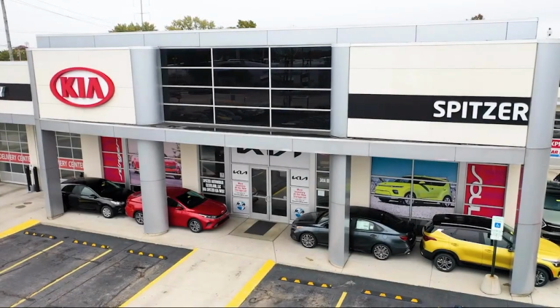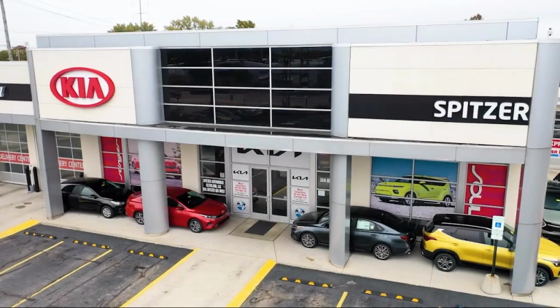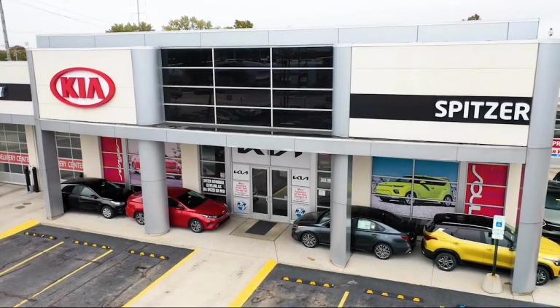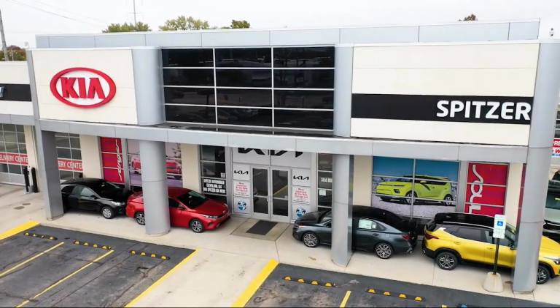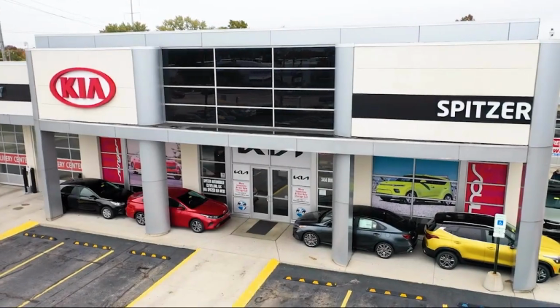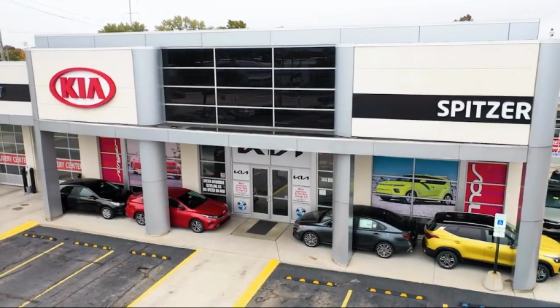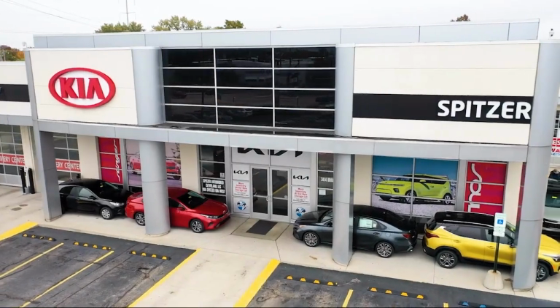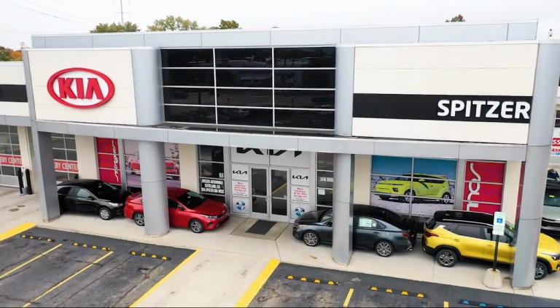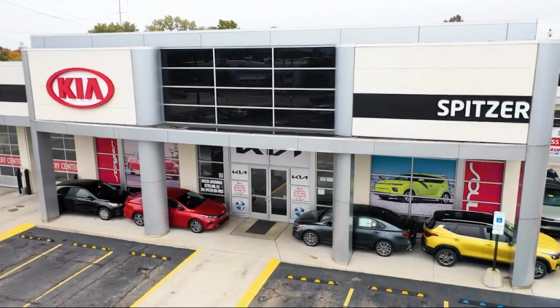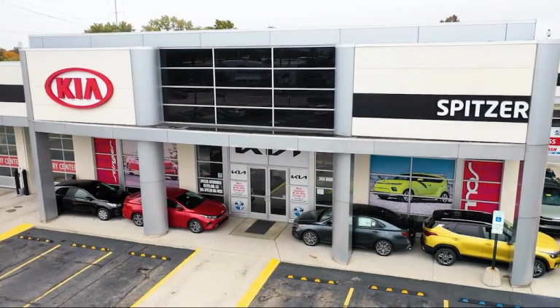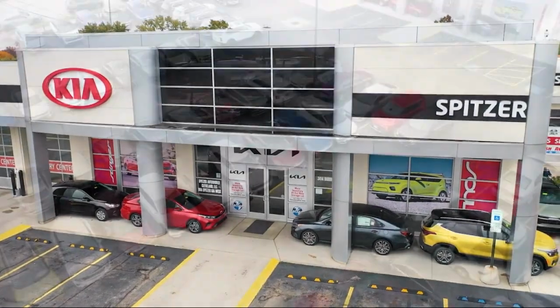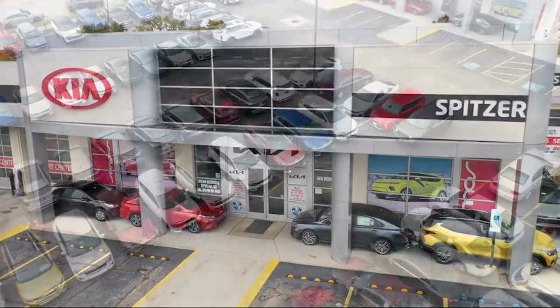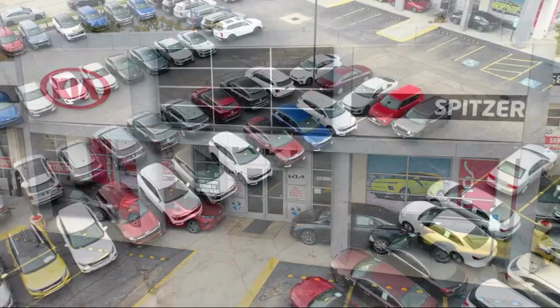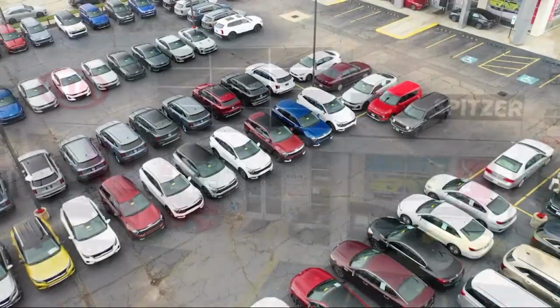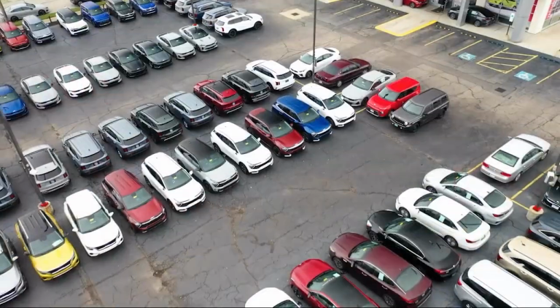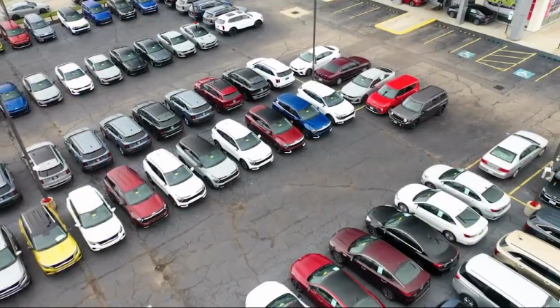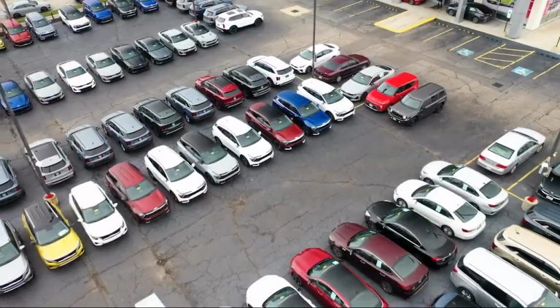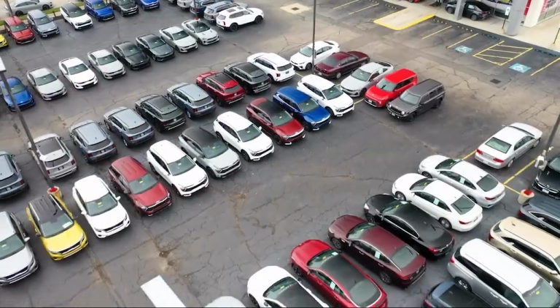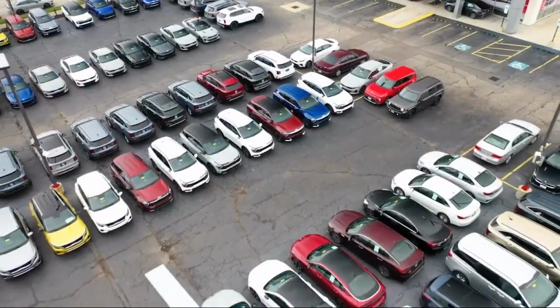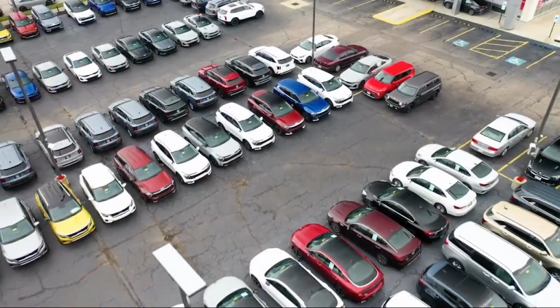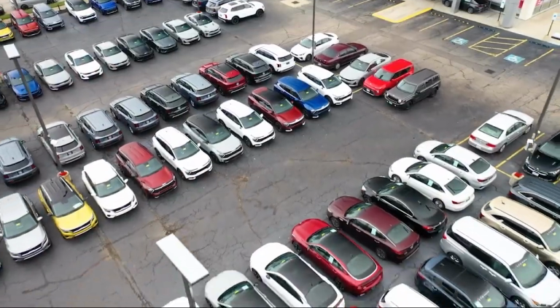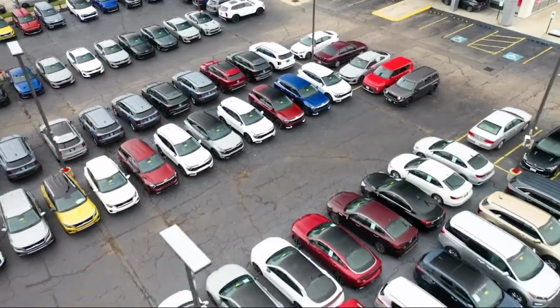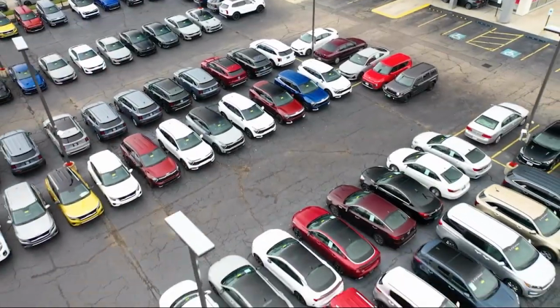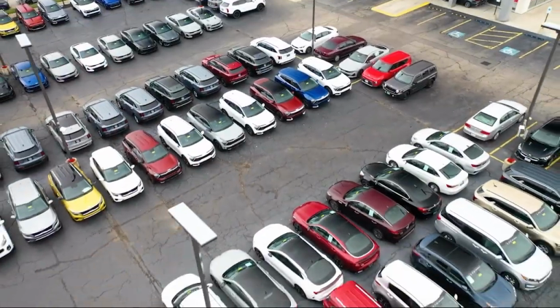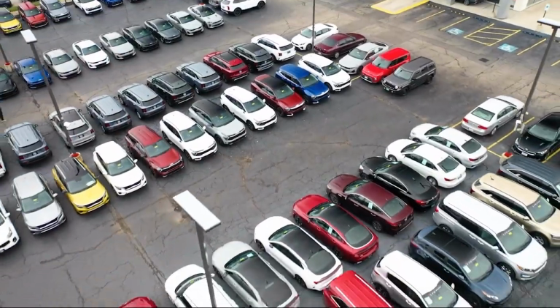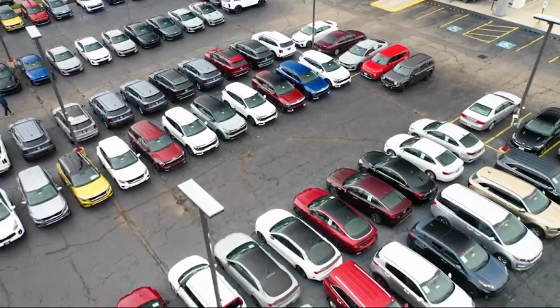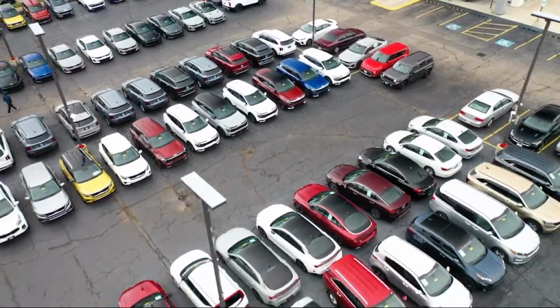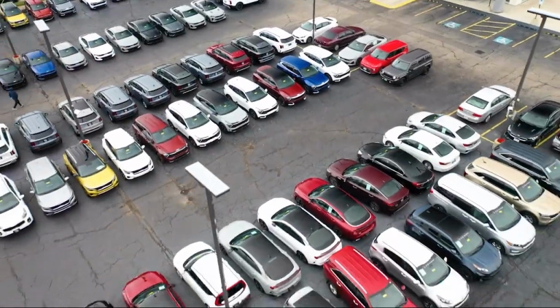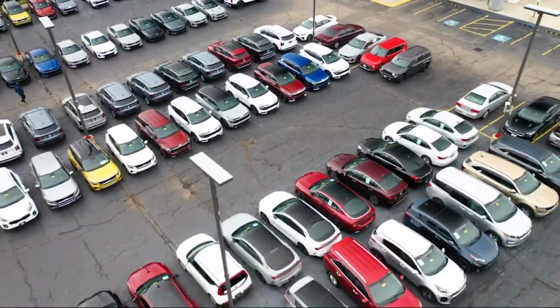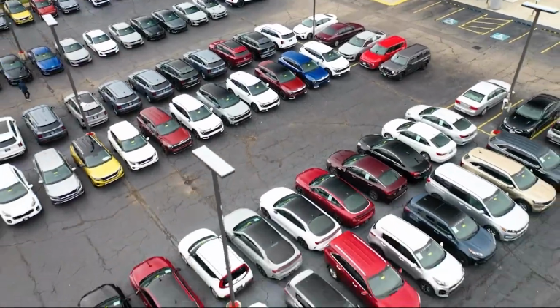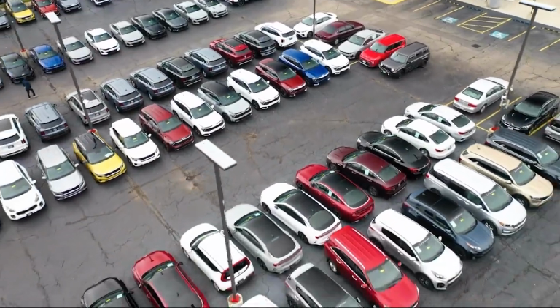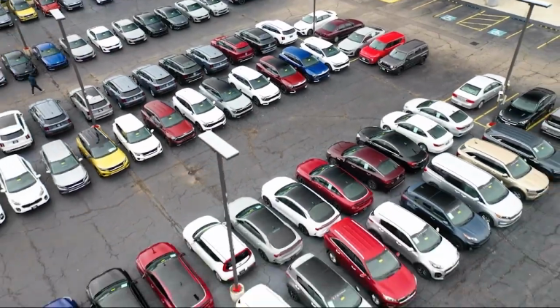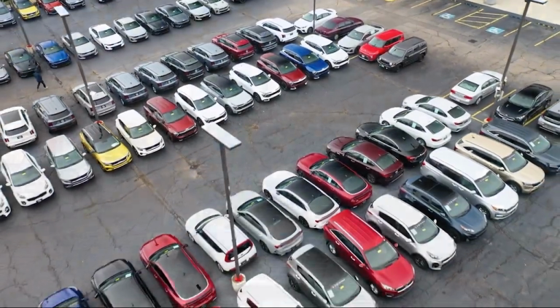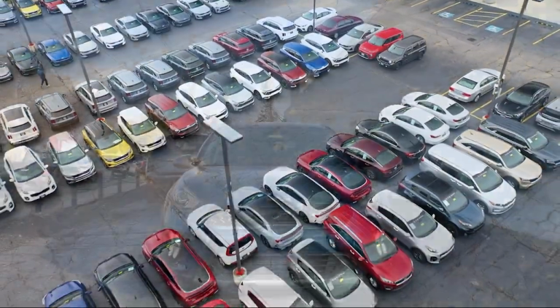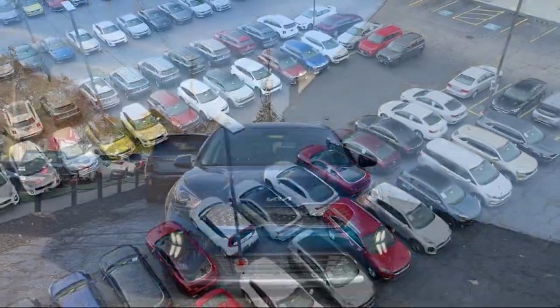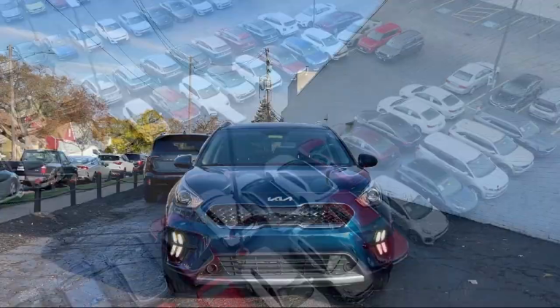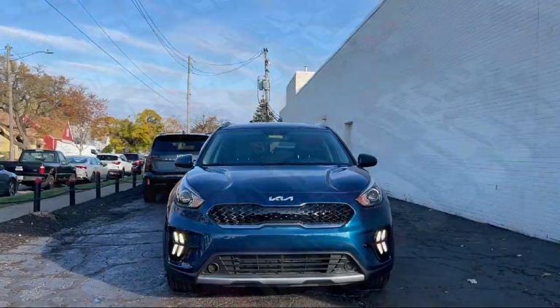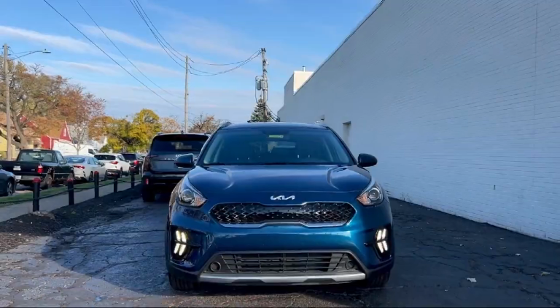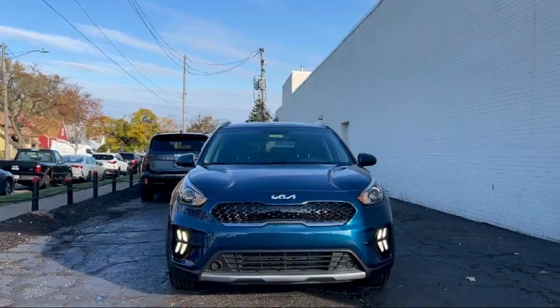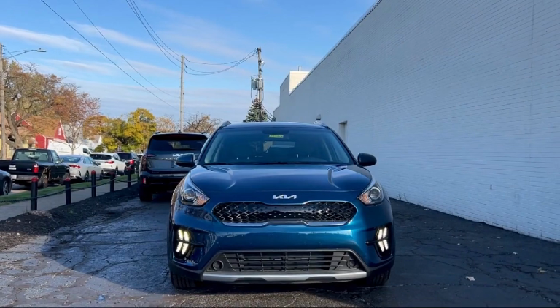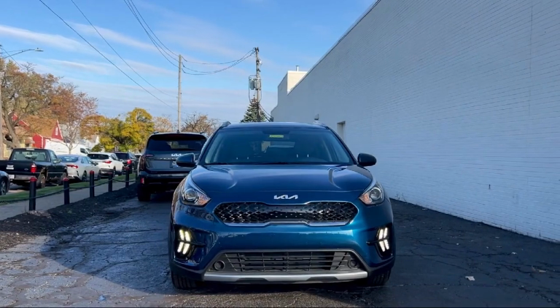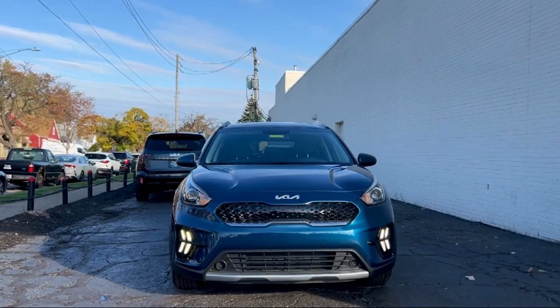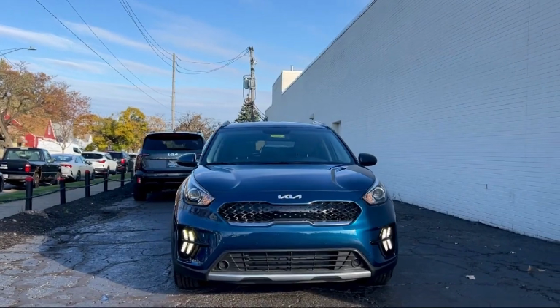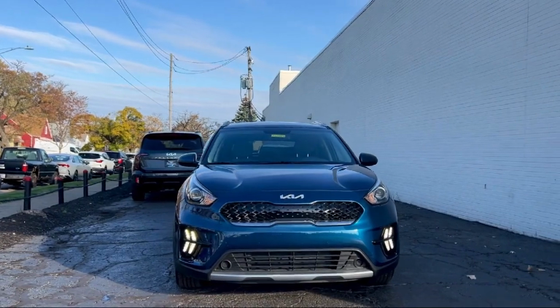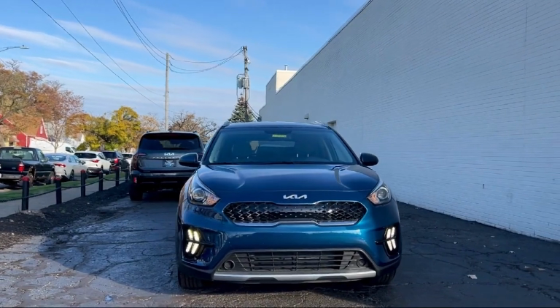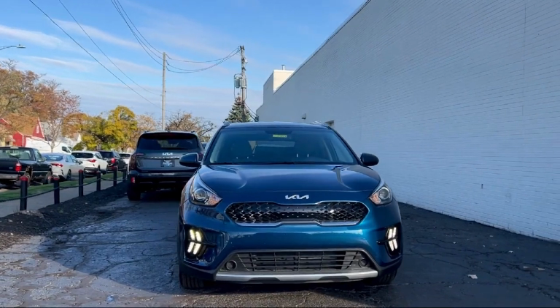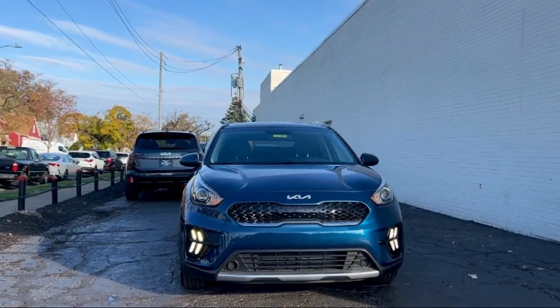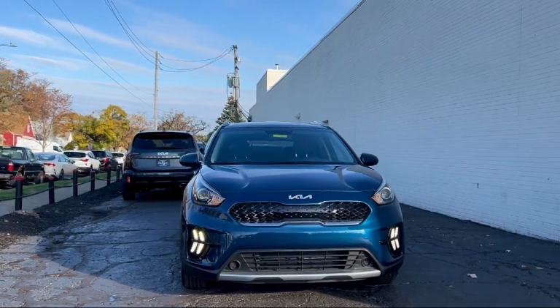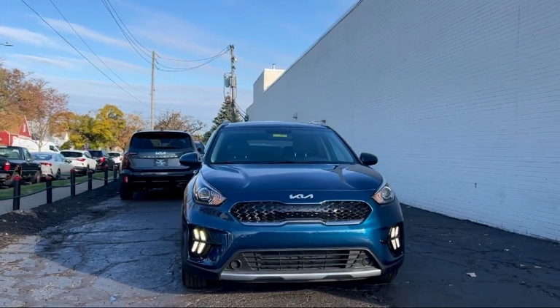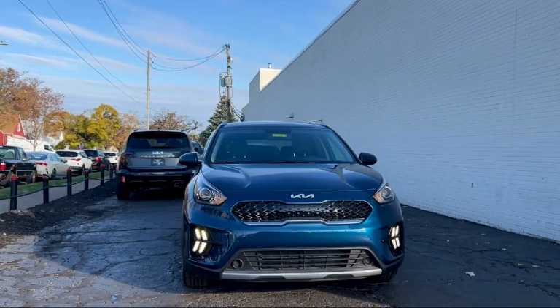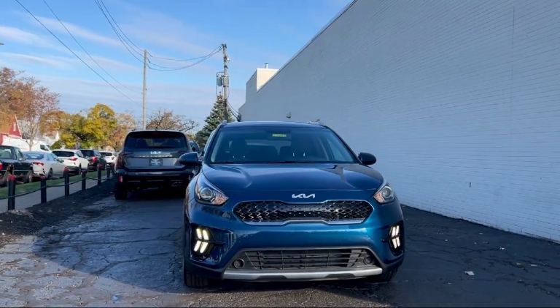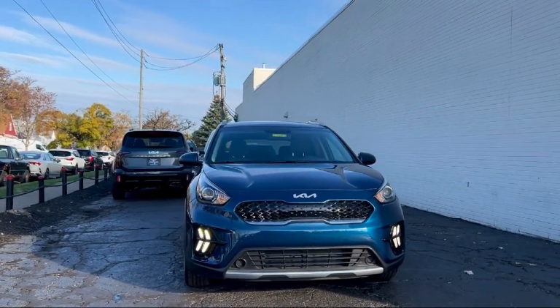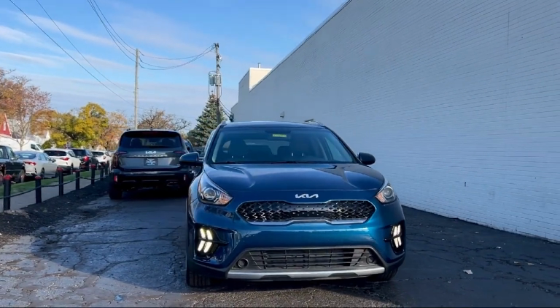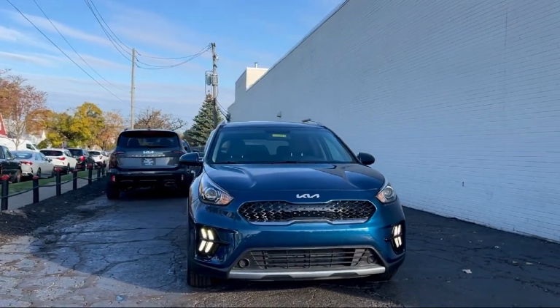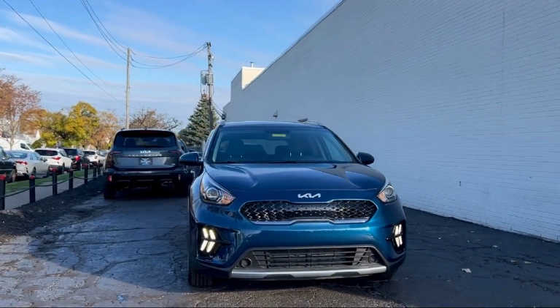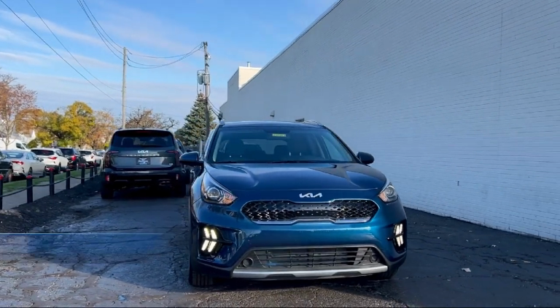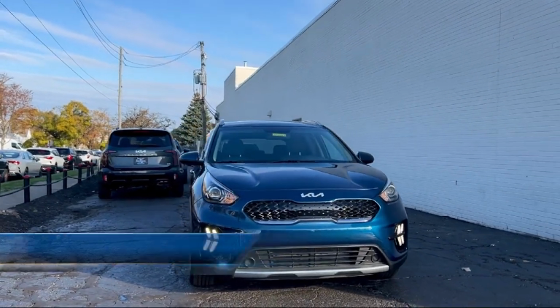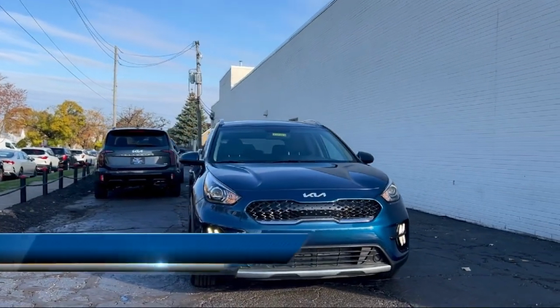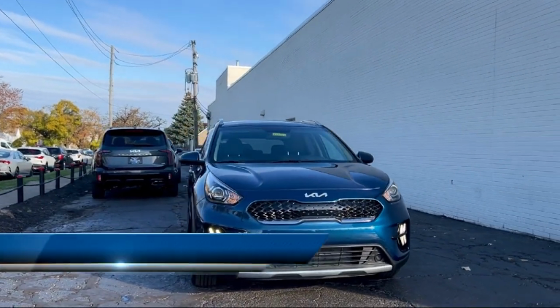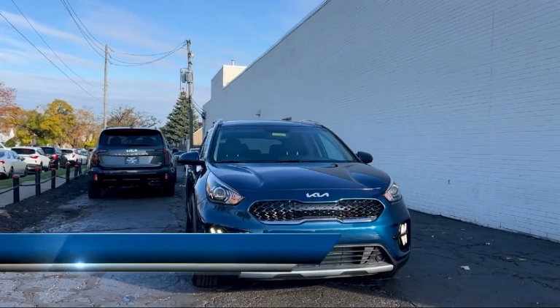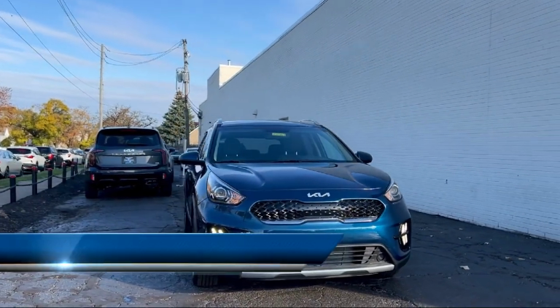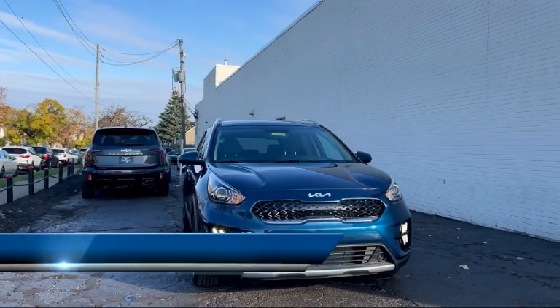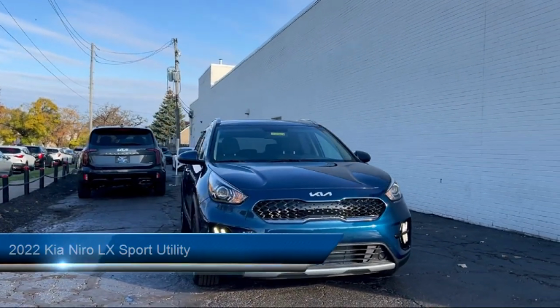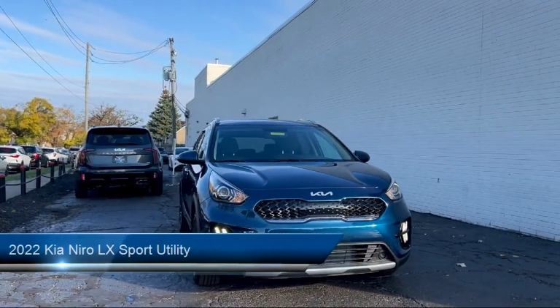Welcome to Spitzer Kia of Cleveland, and here's a look at one of our great vehicles for sale, which comes equipped with keyless entry,